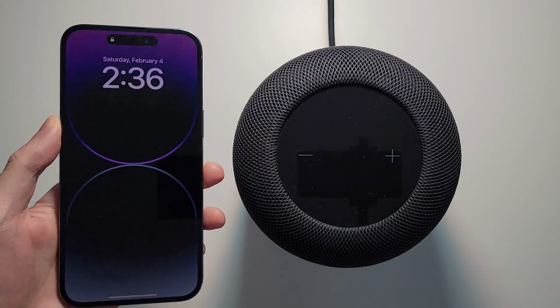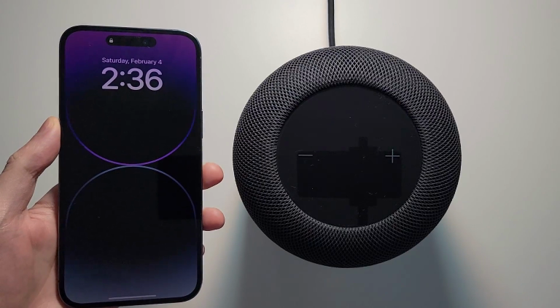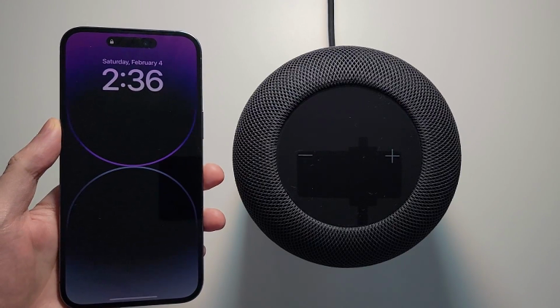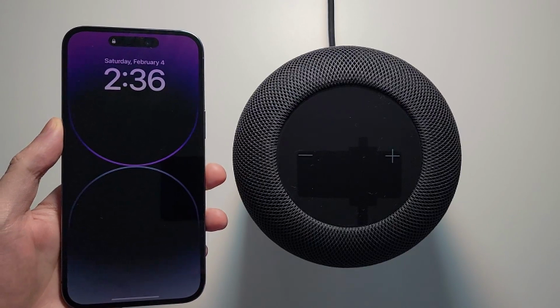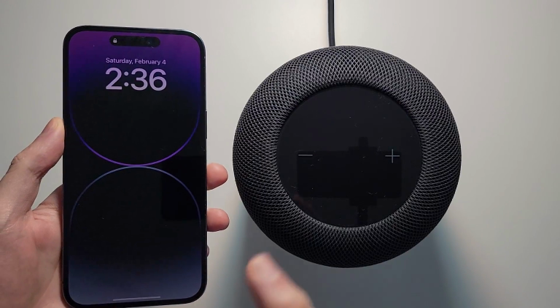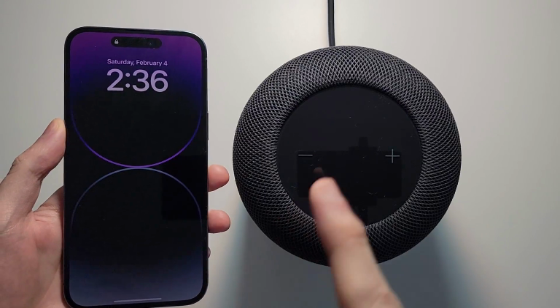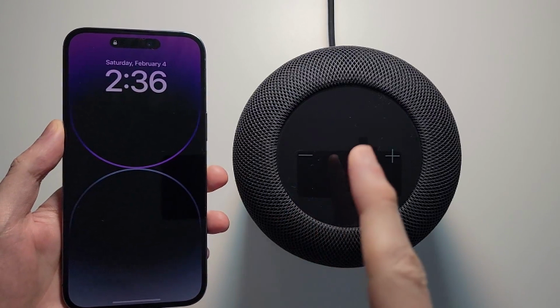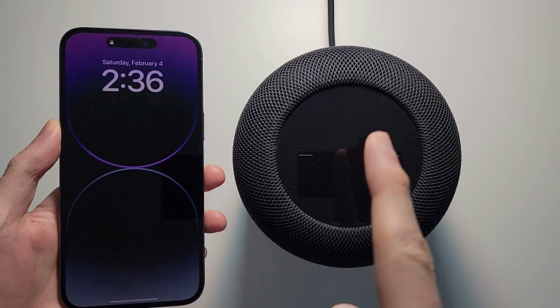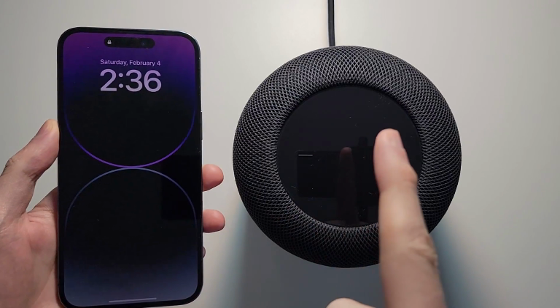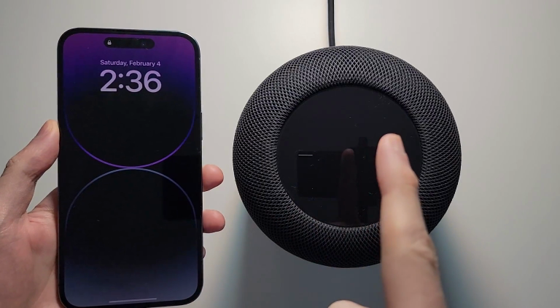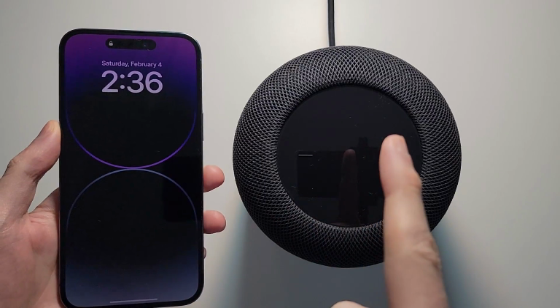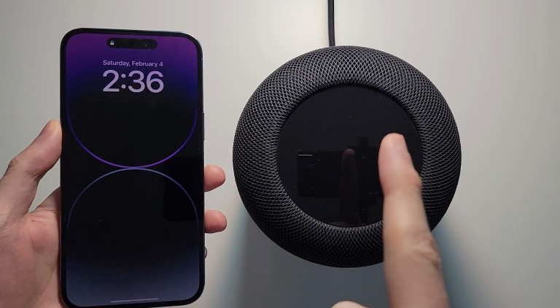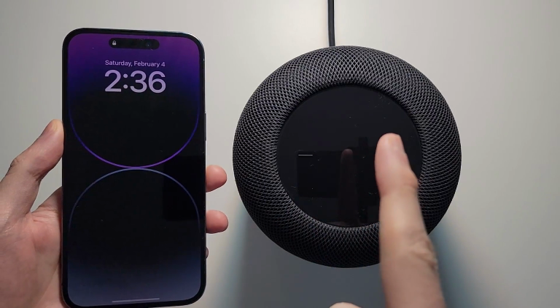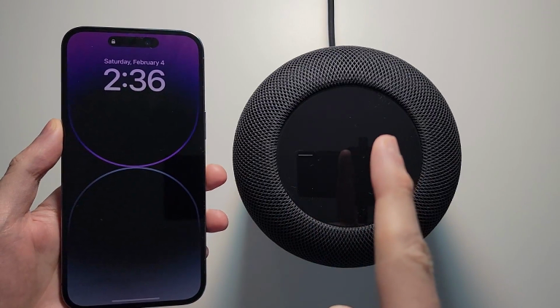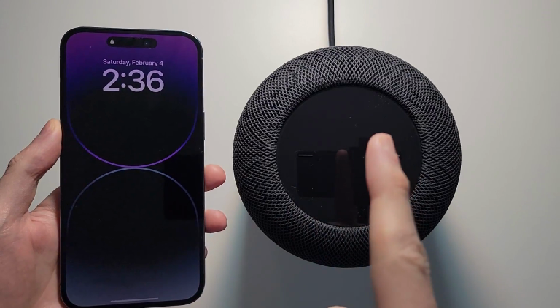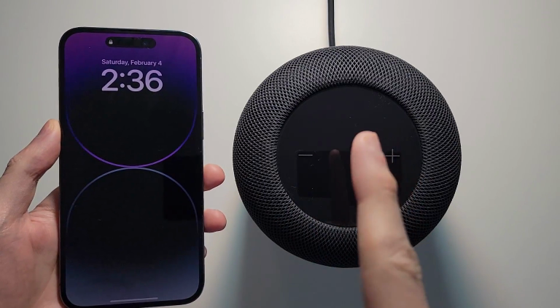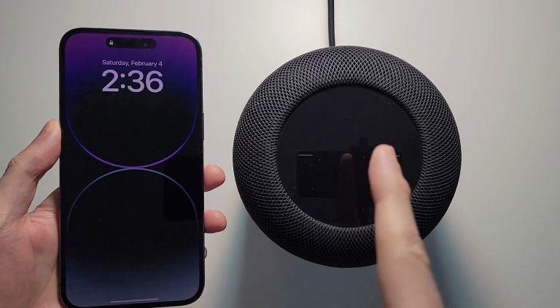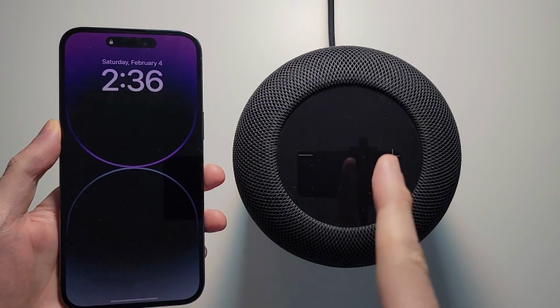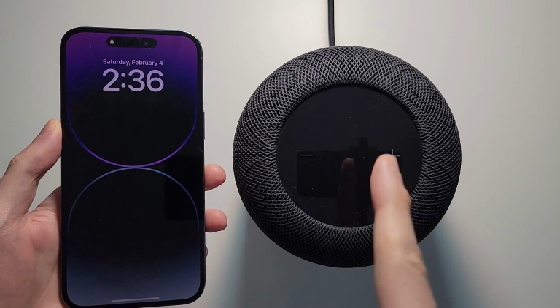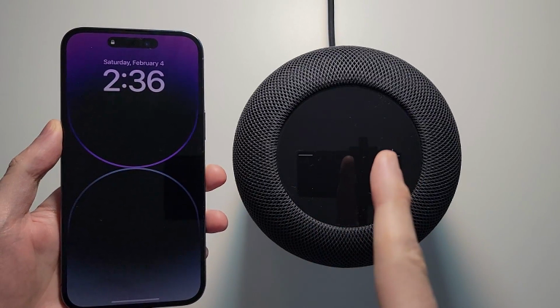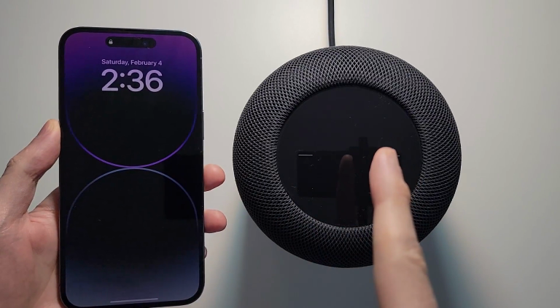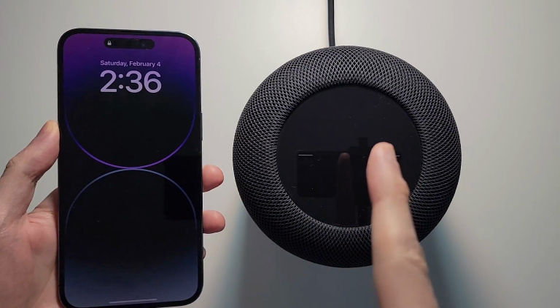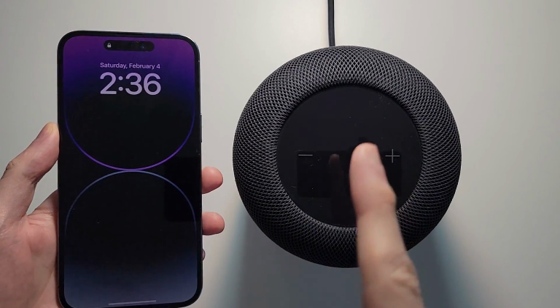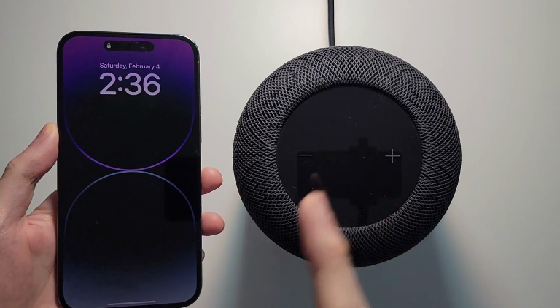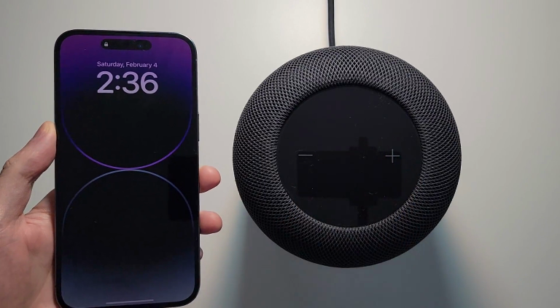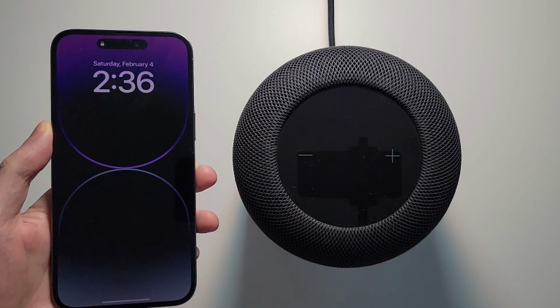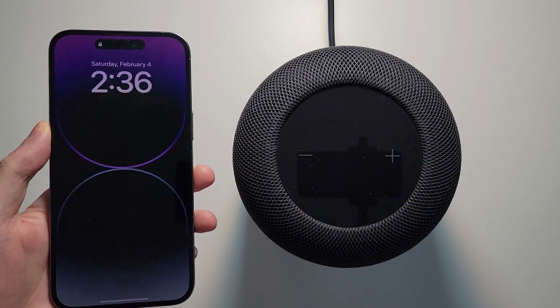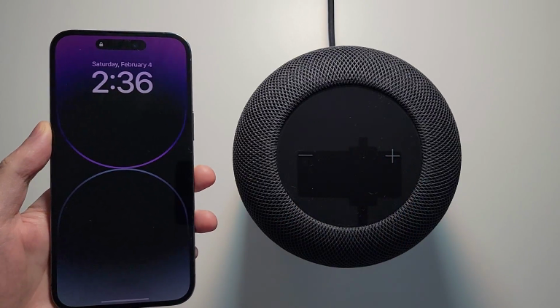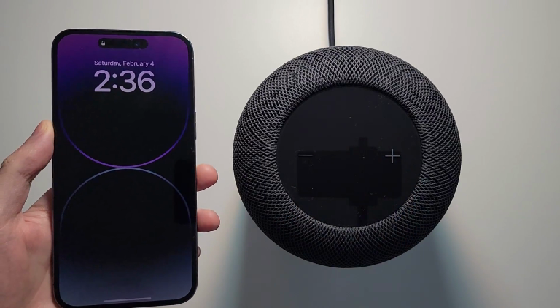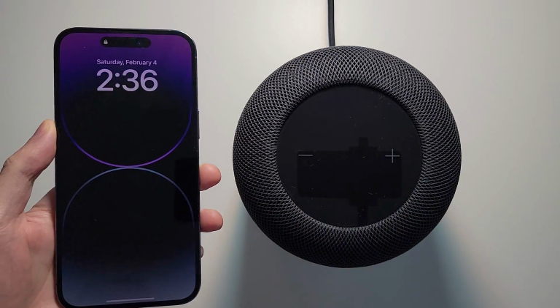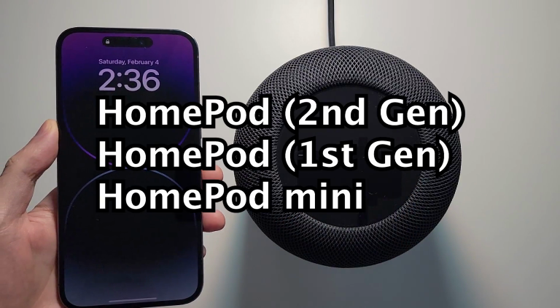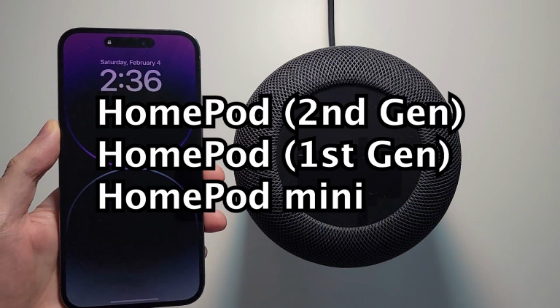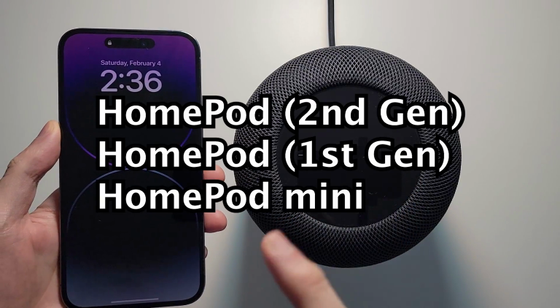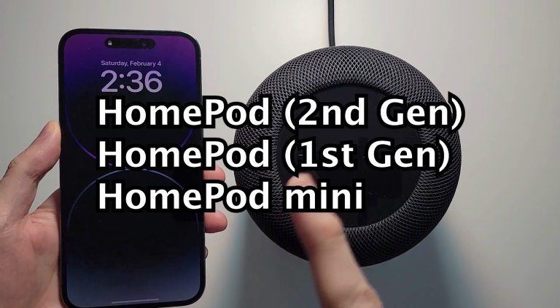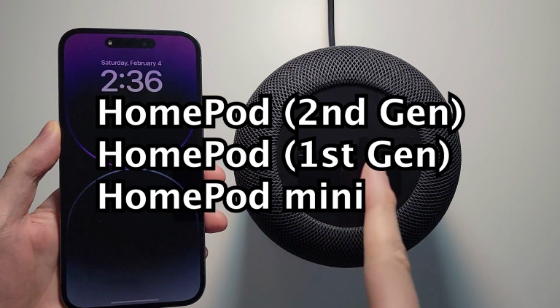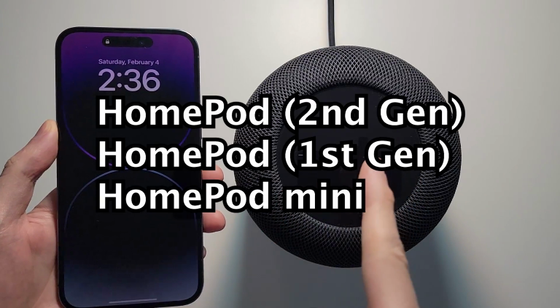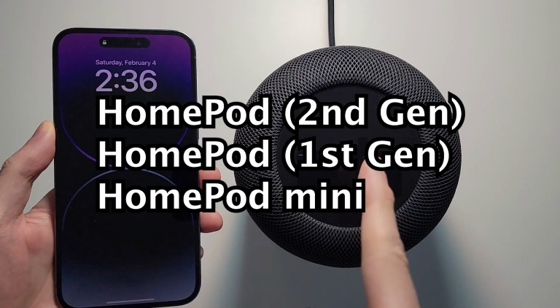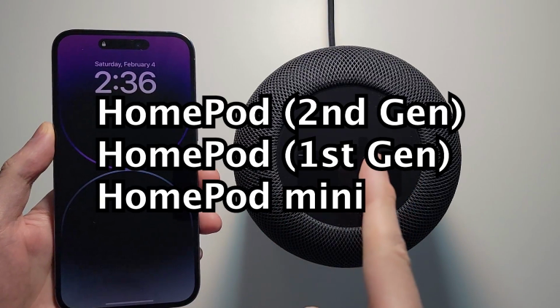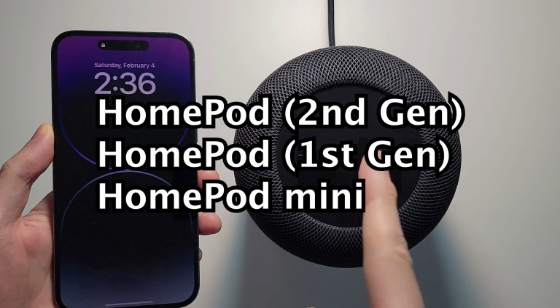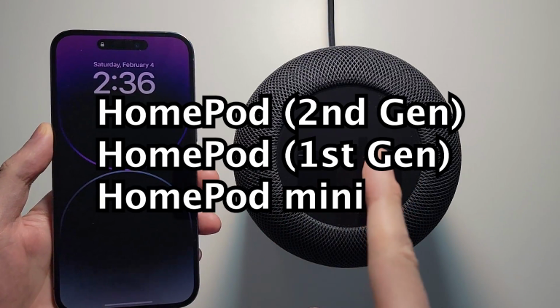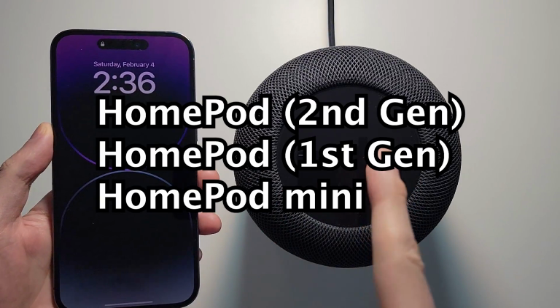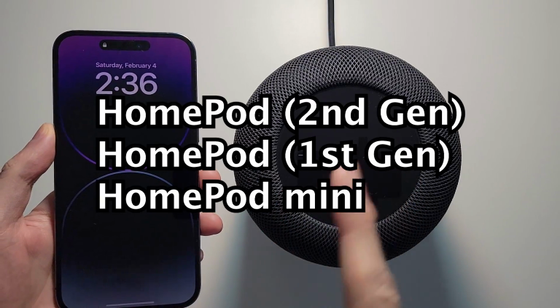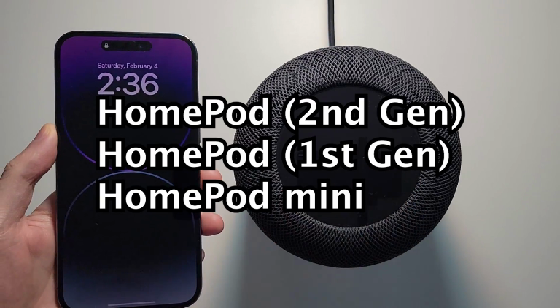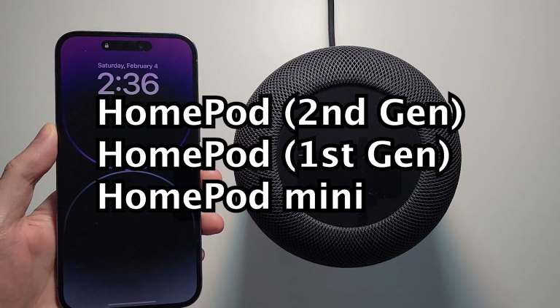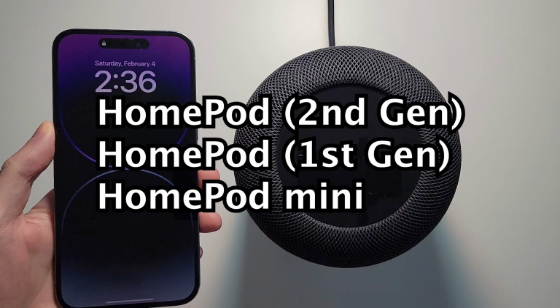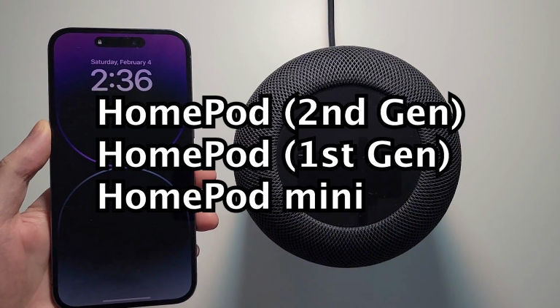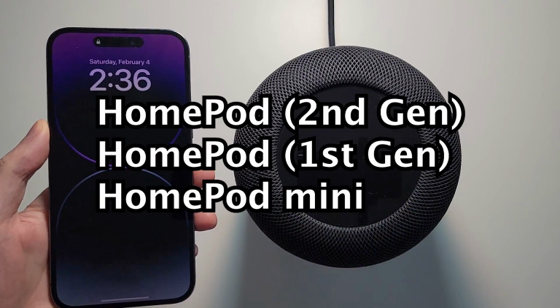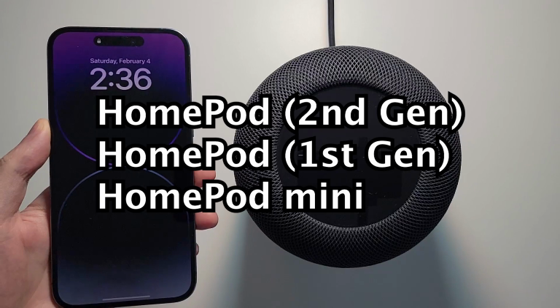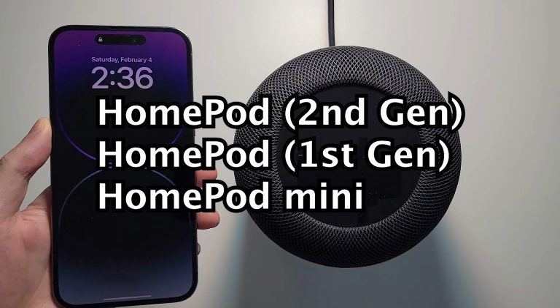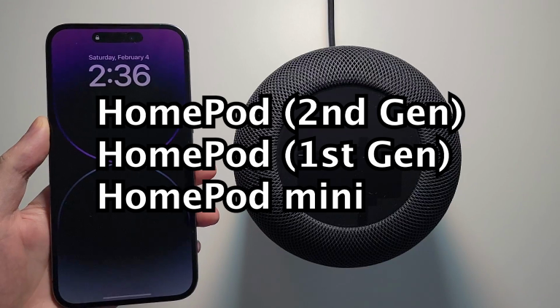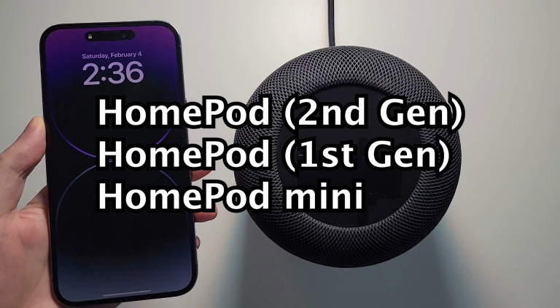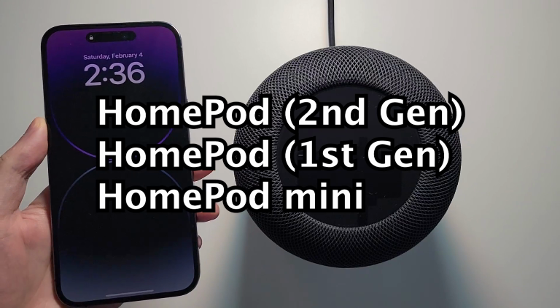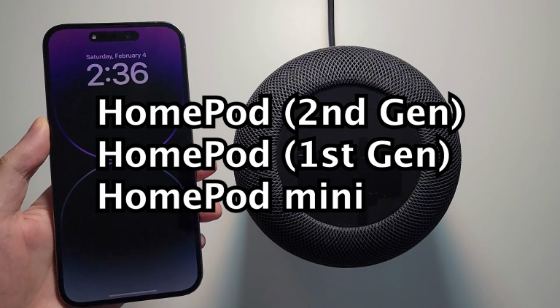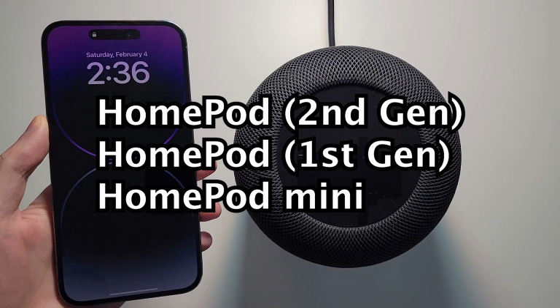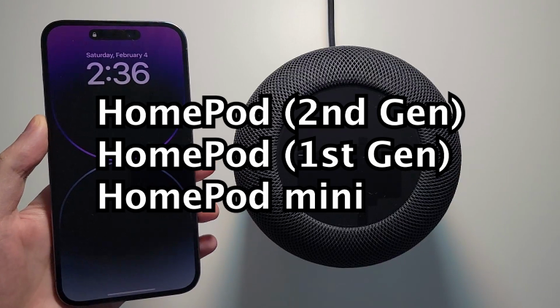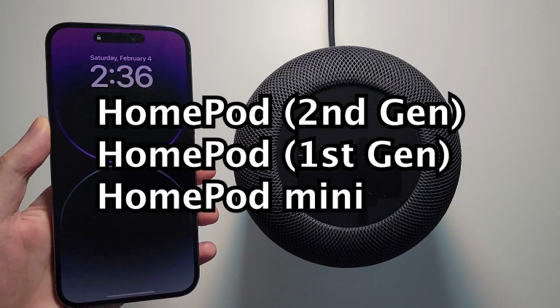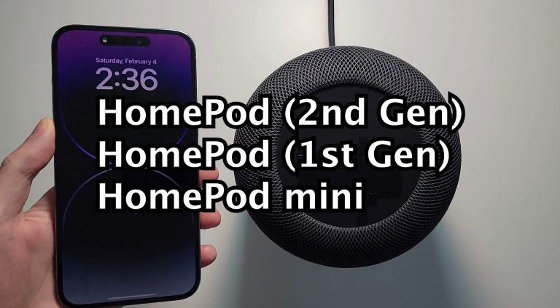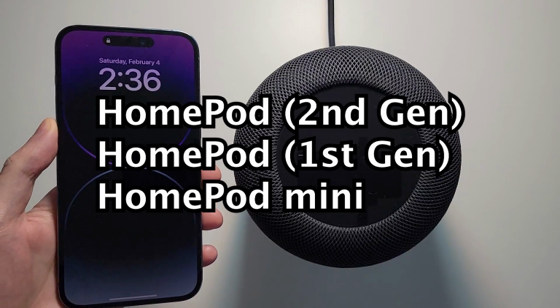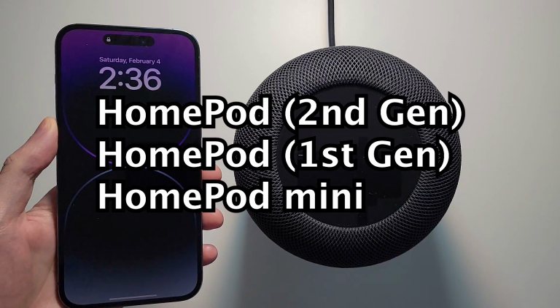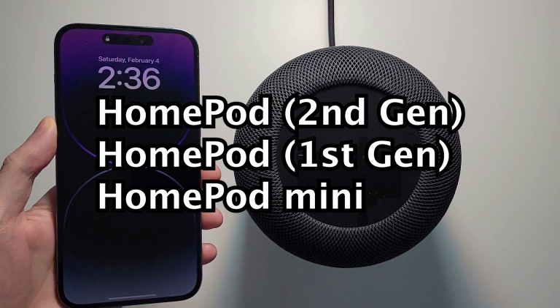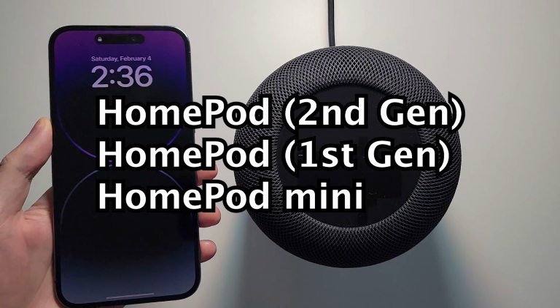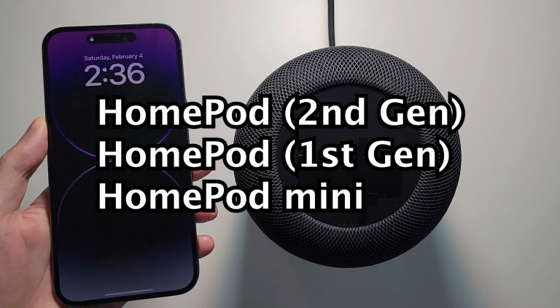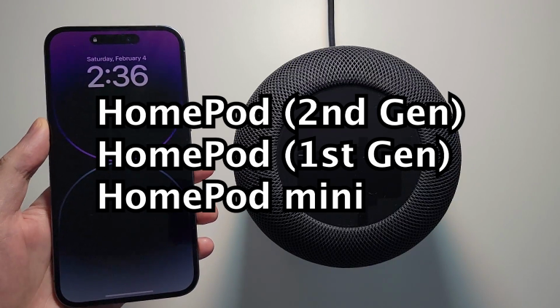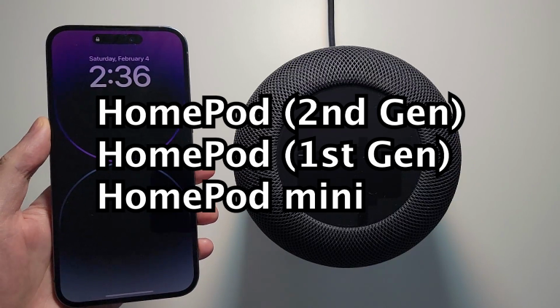Alright guys, so I'm going to show you how to update your Apple HomePod. Now I have the second gen, but this also works for the first, or for the mini.